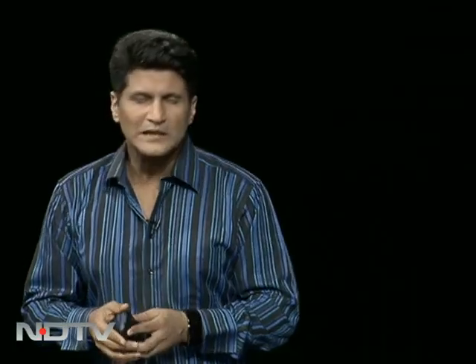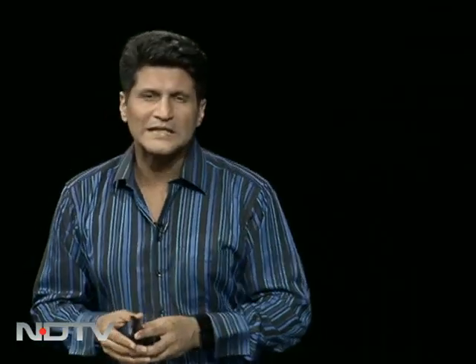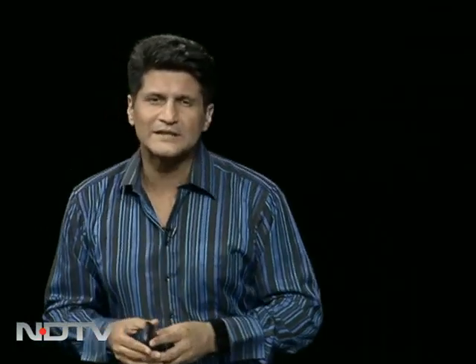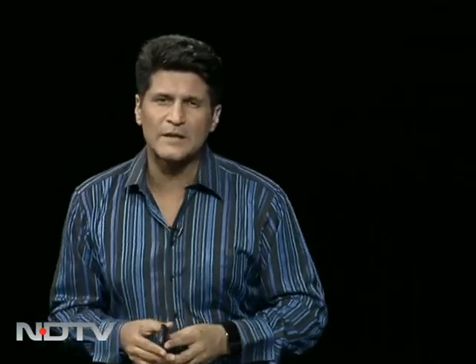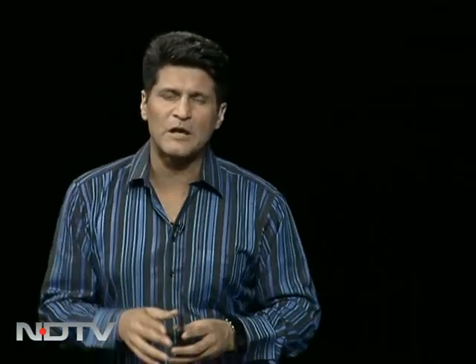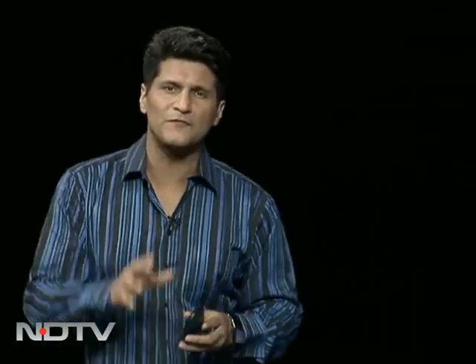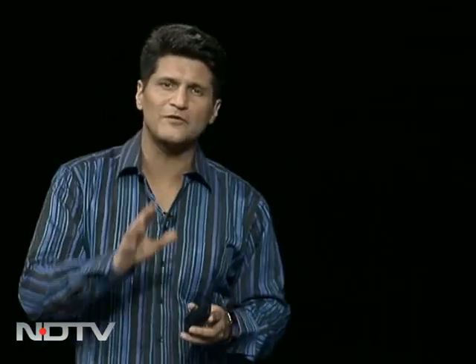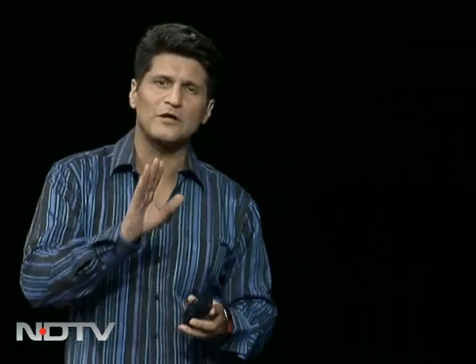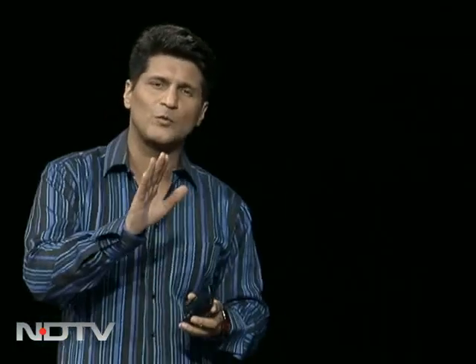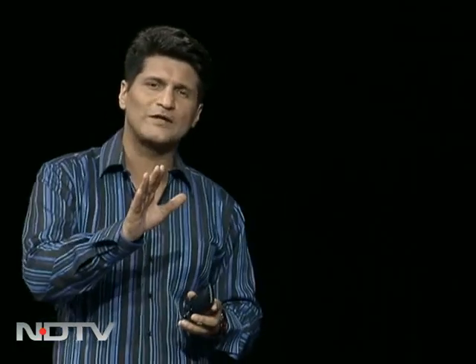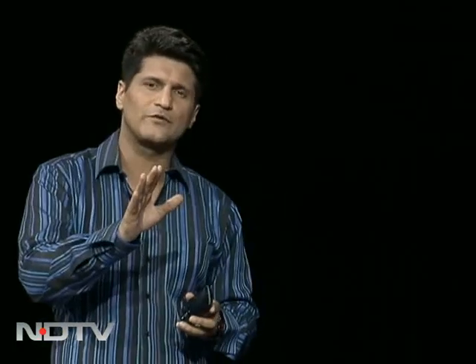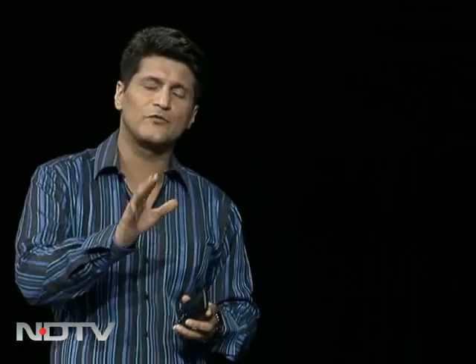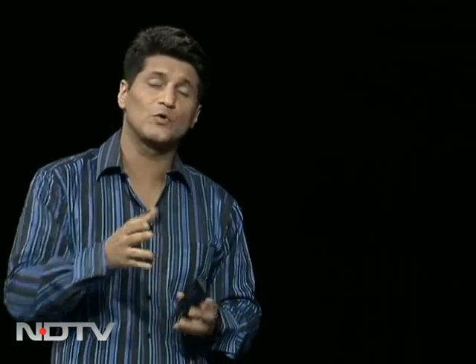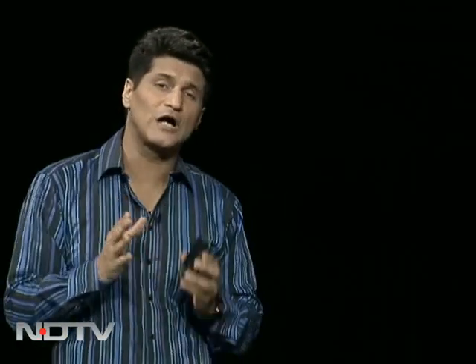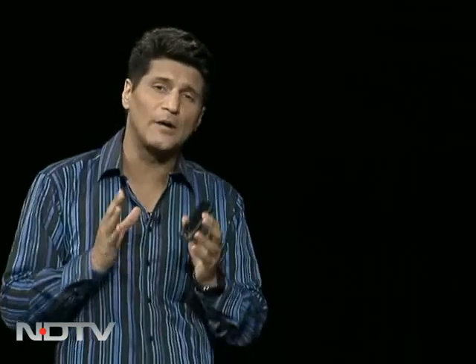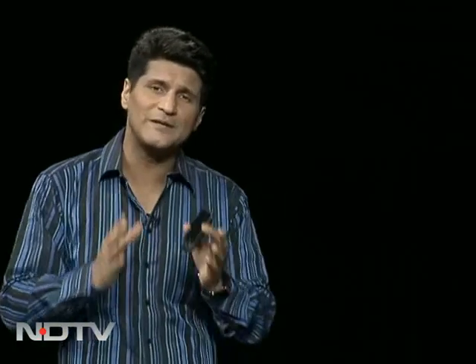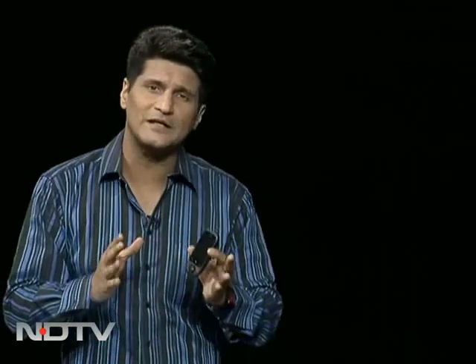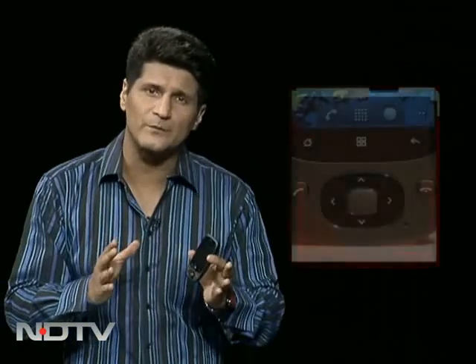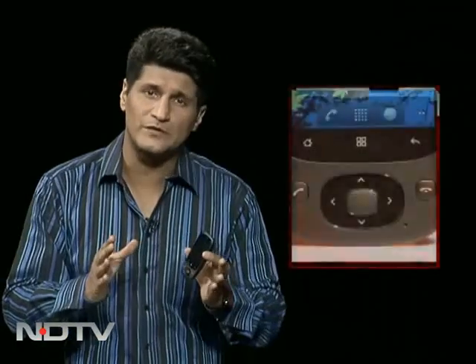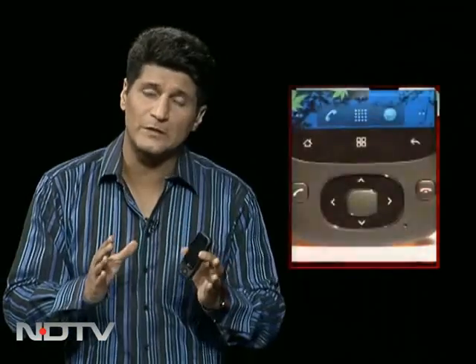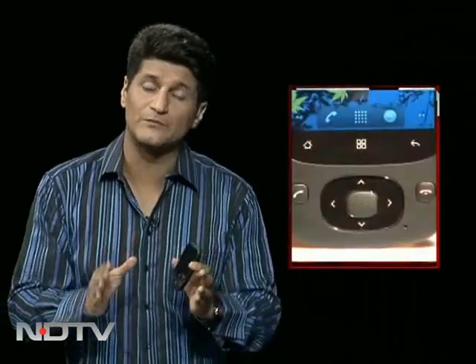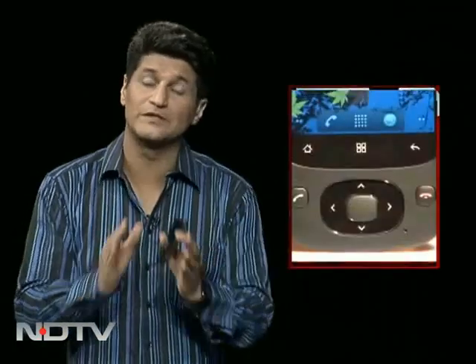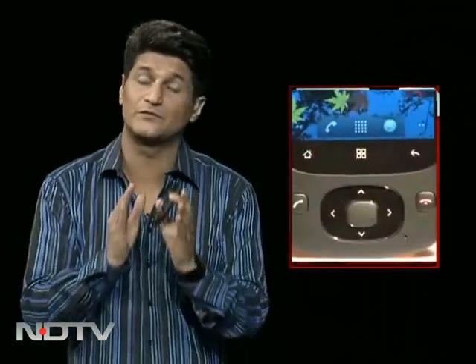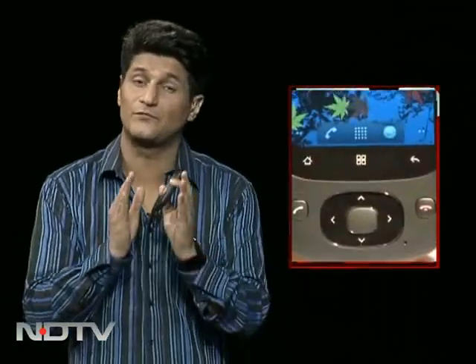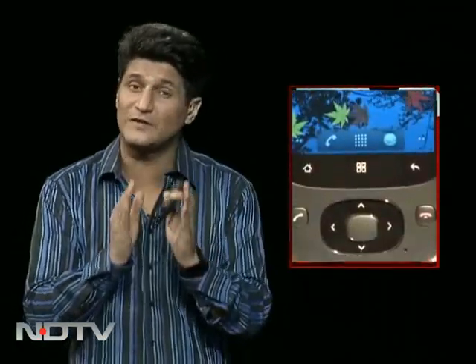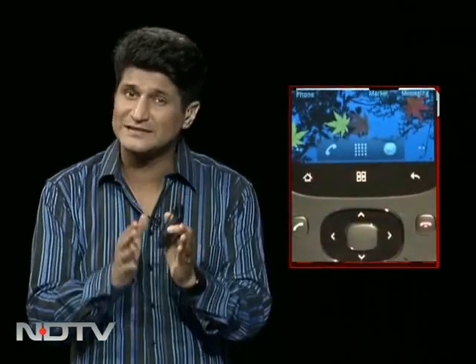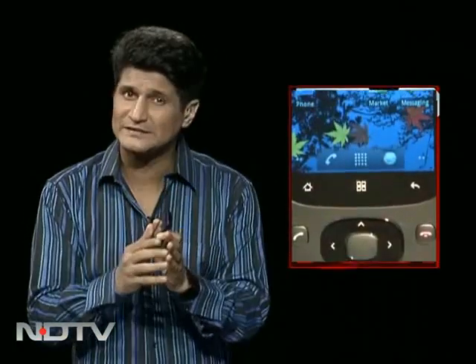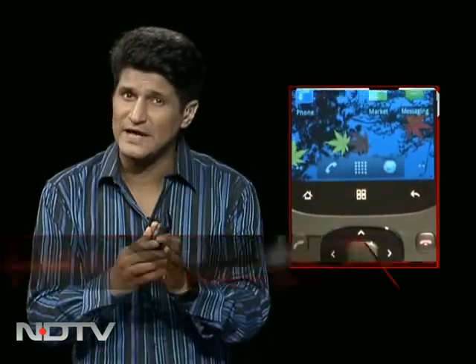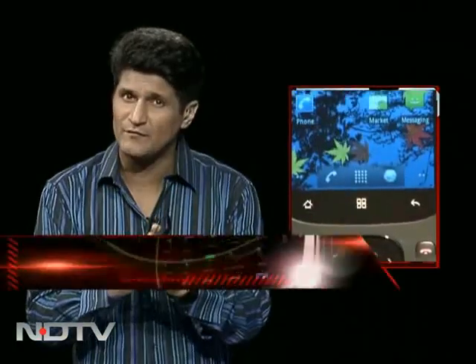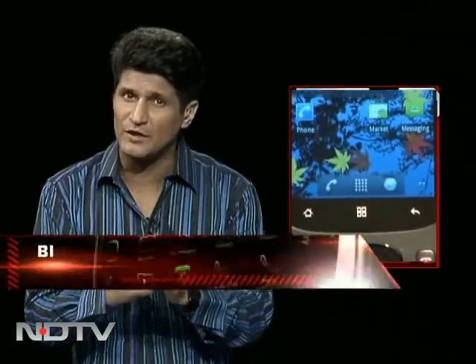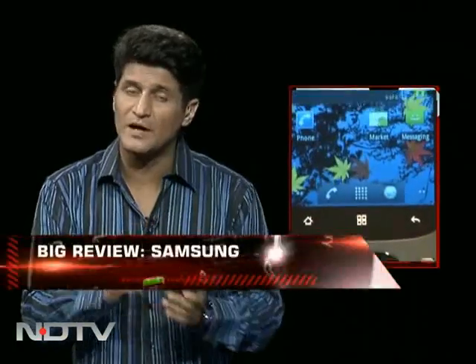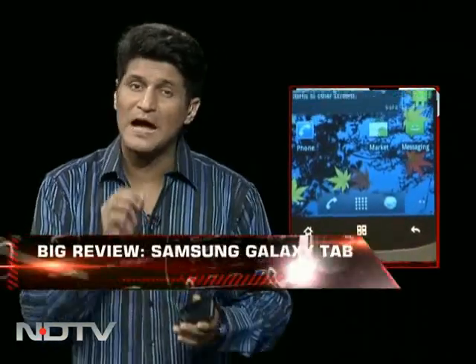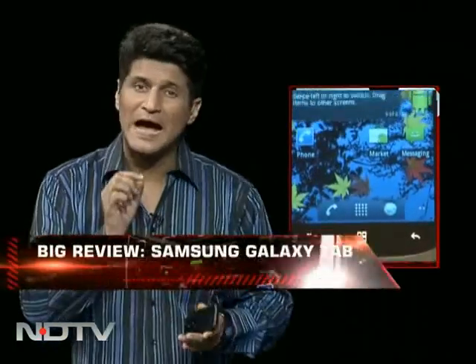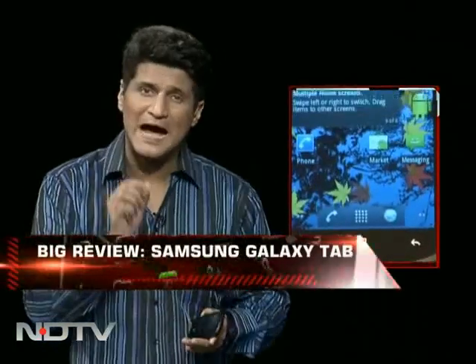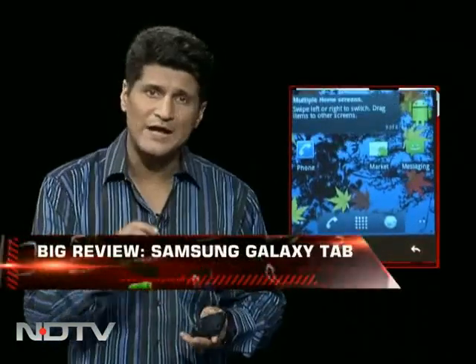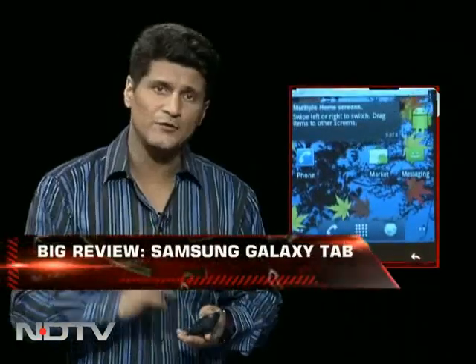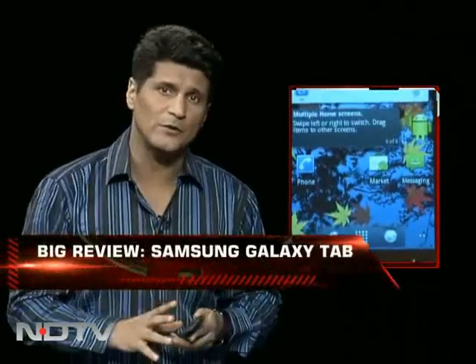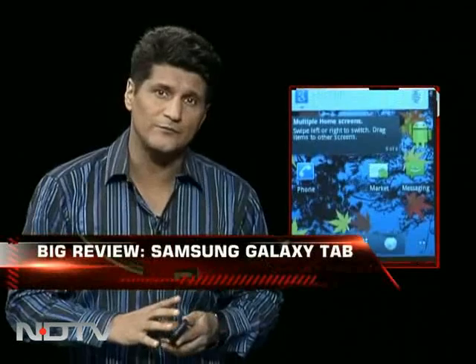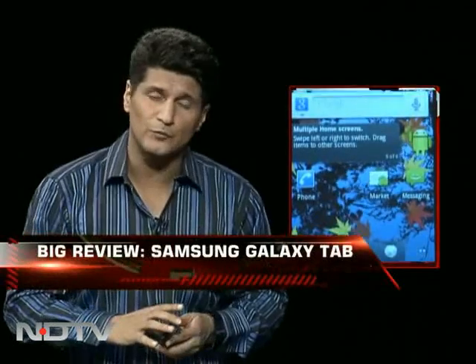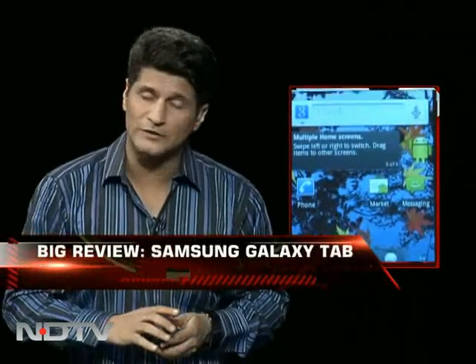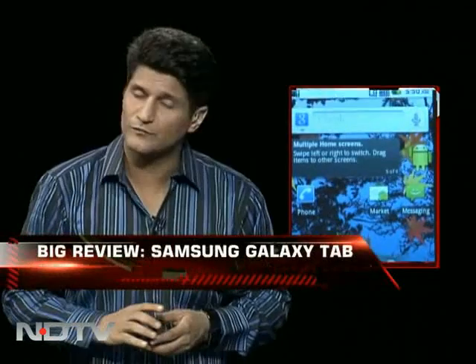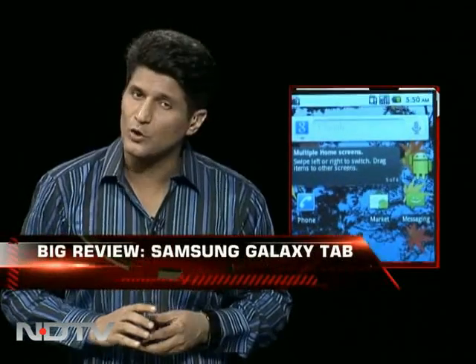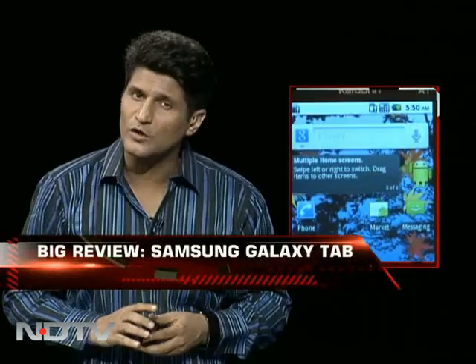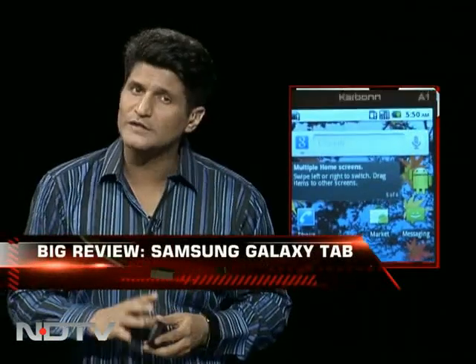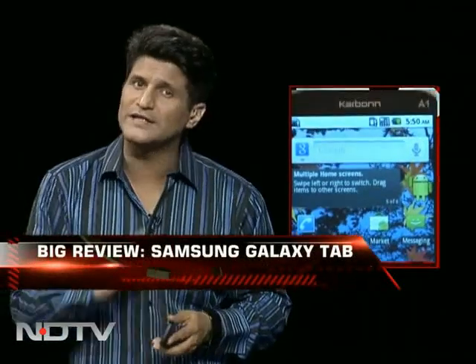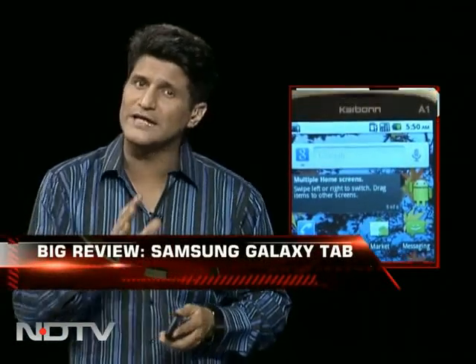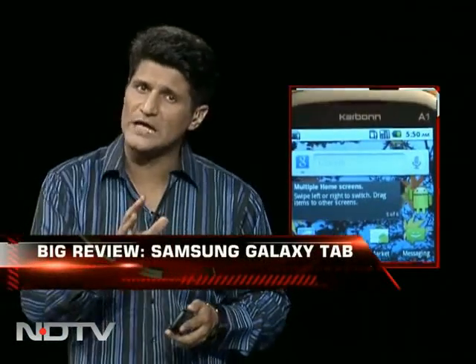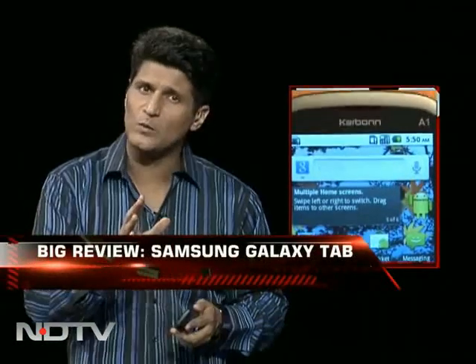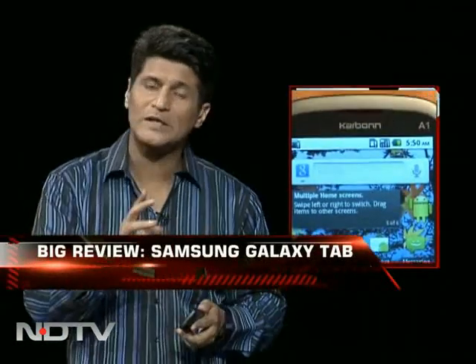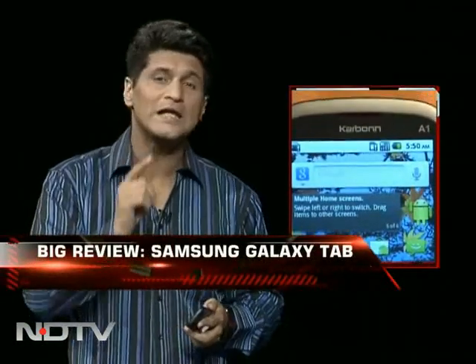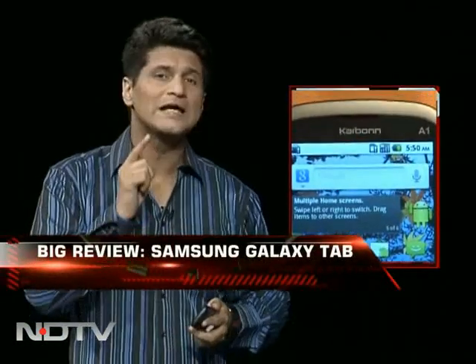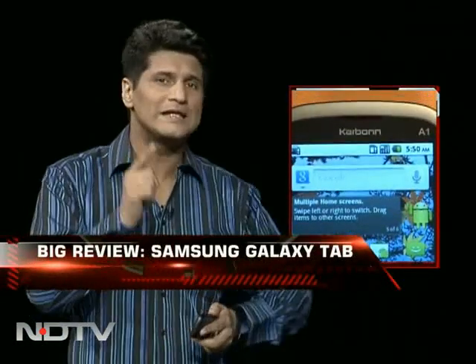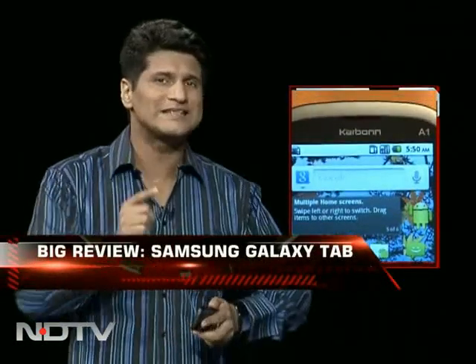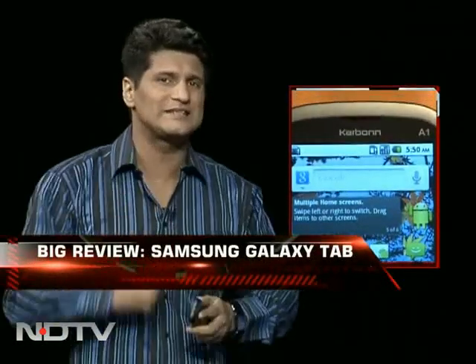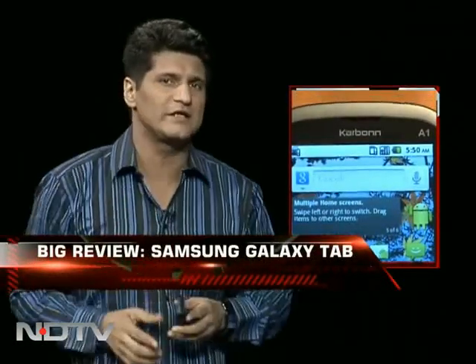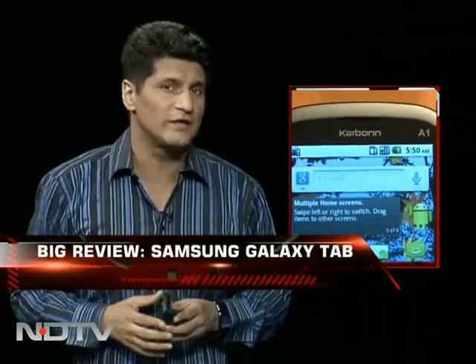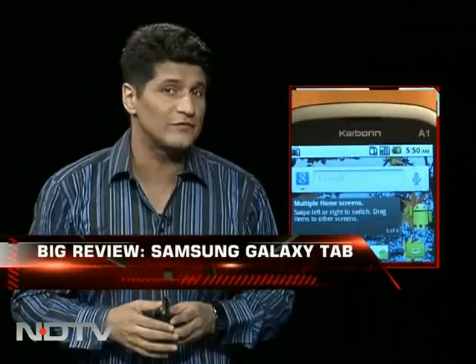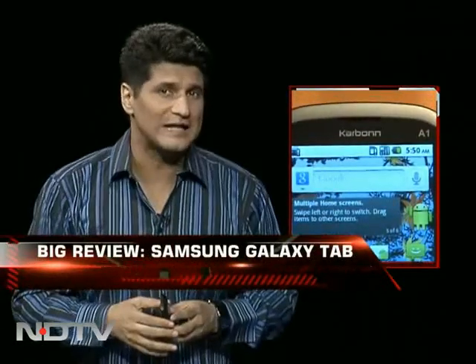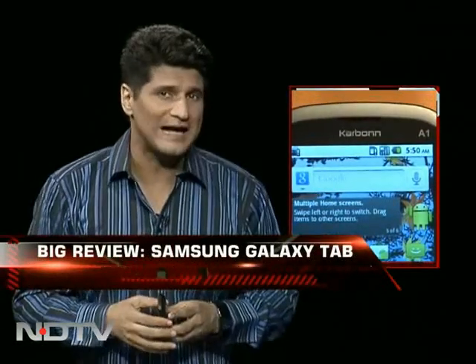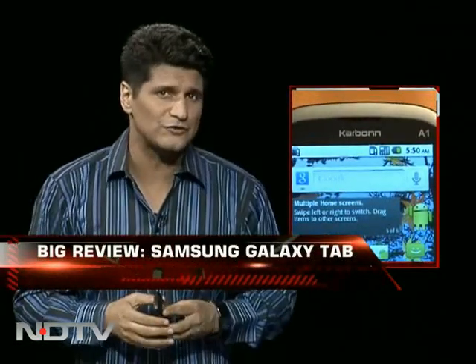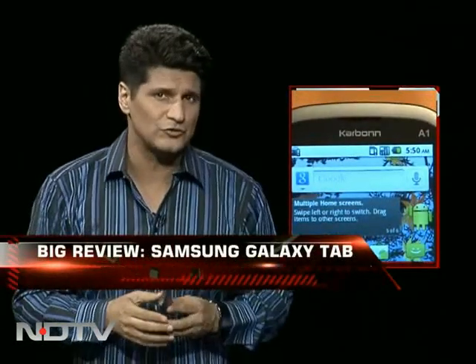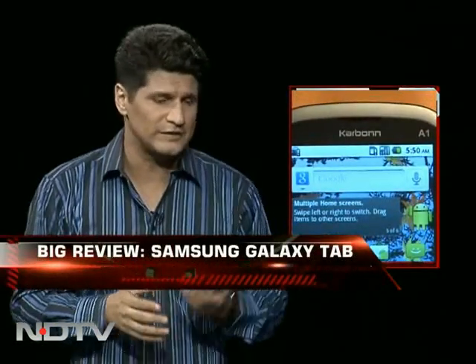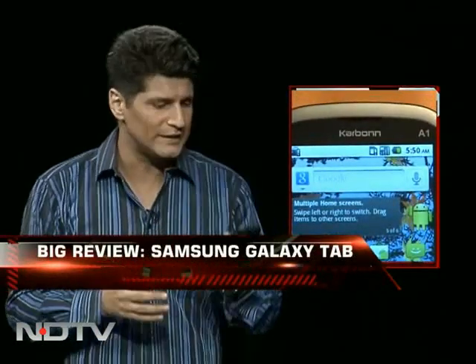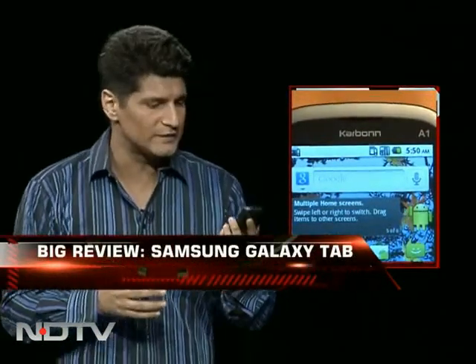Time now for our quick review. Carbon comes up with its first ever Android phone. They've called it the A1. Let's see if it actually is.